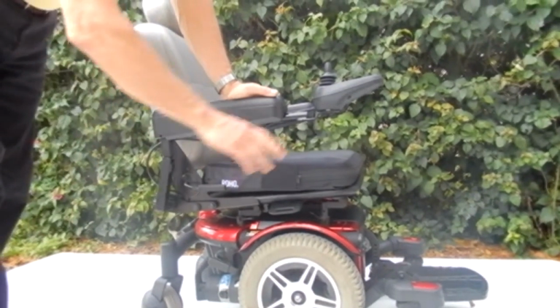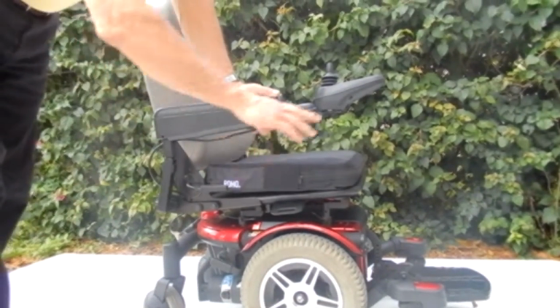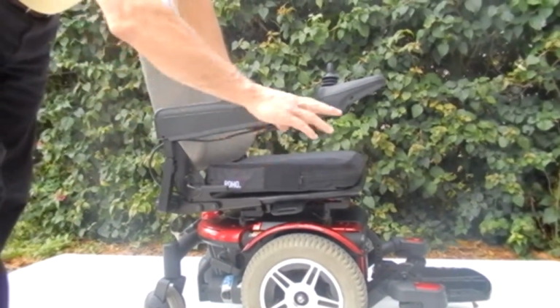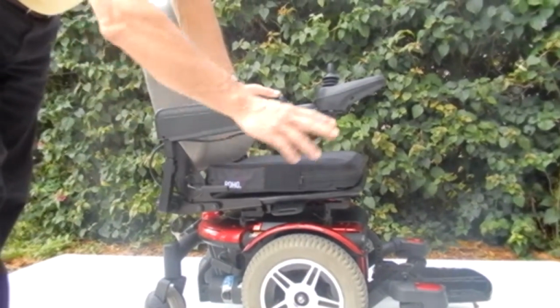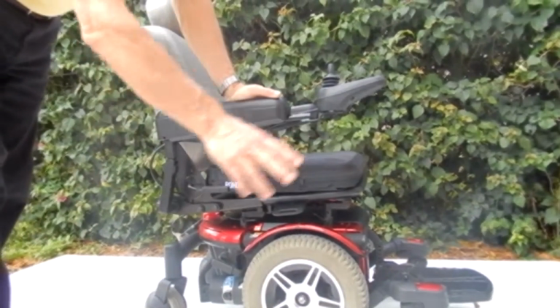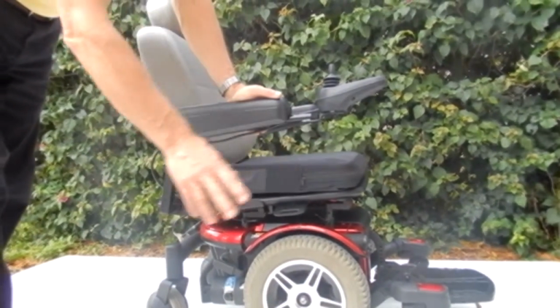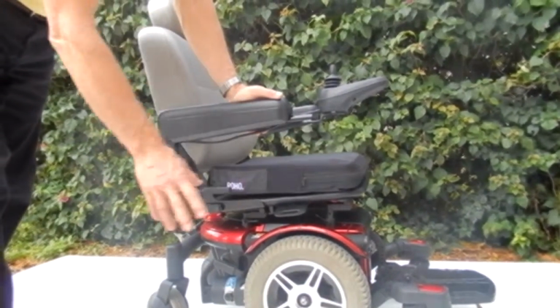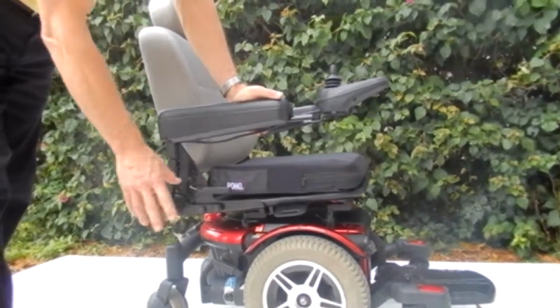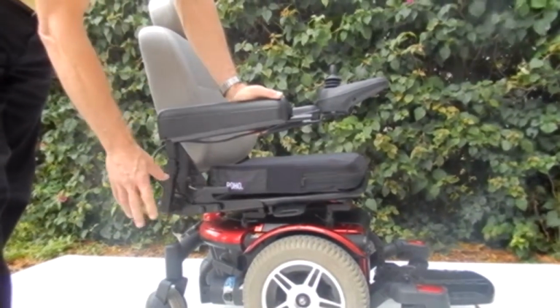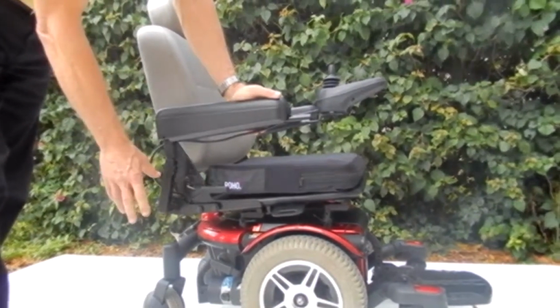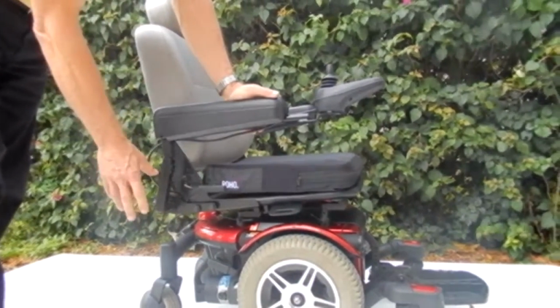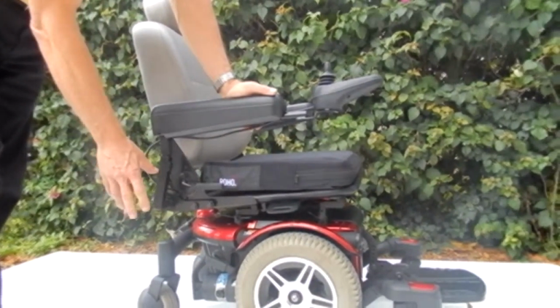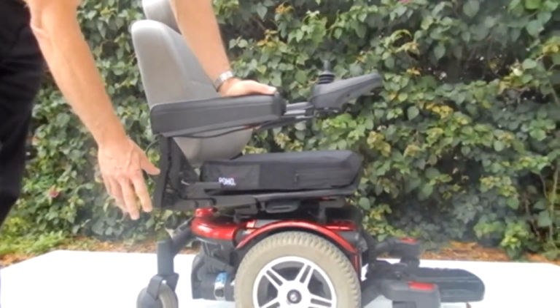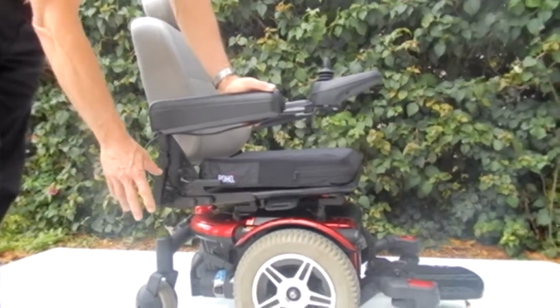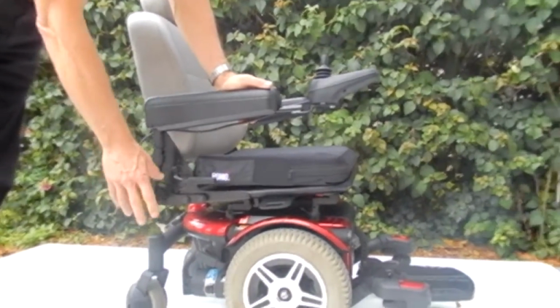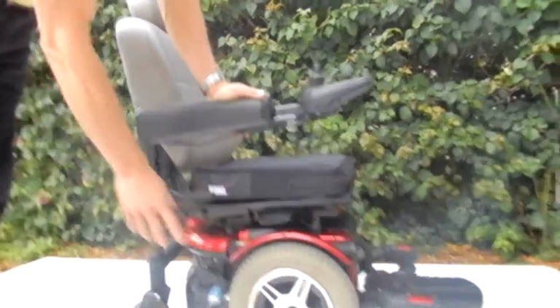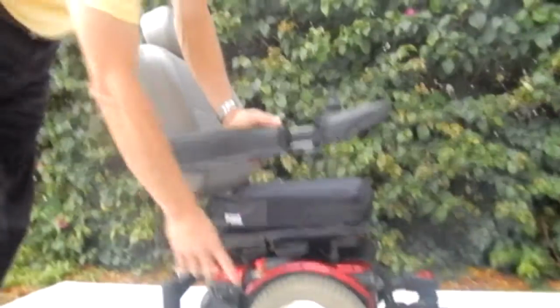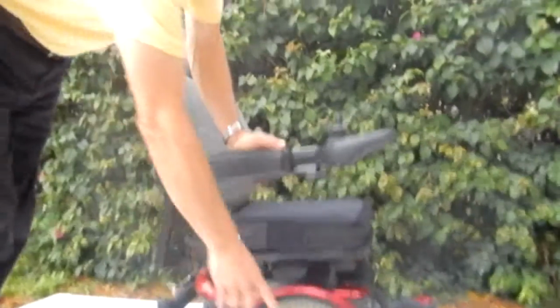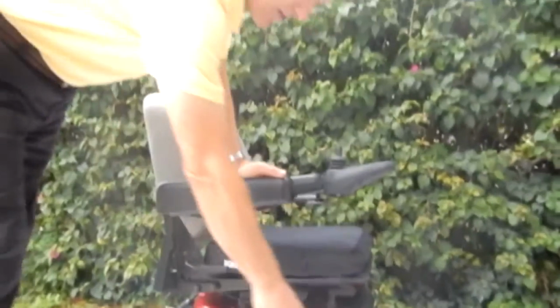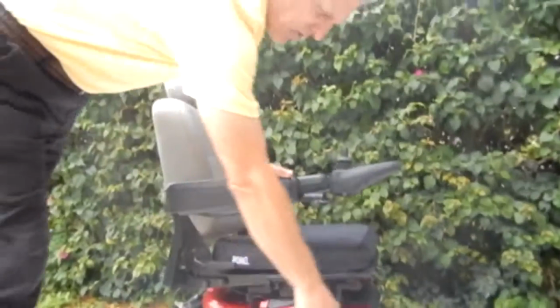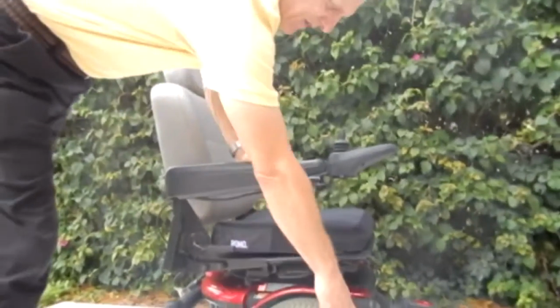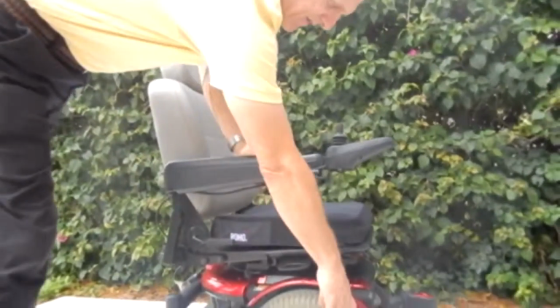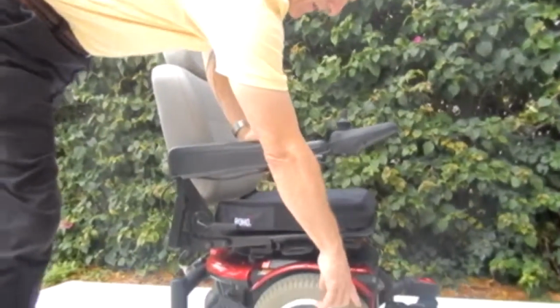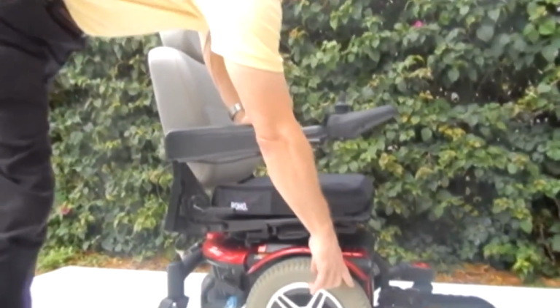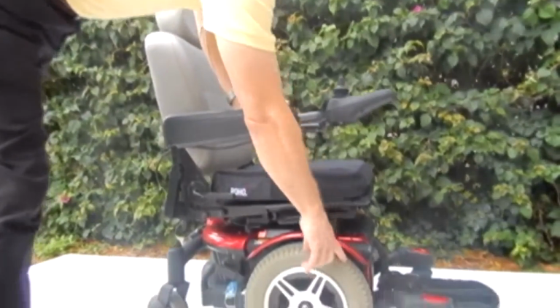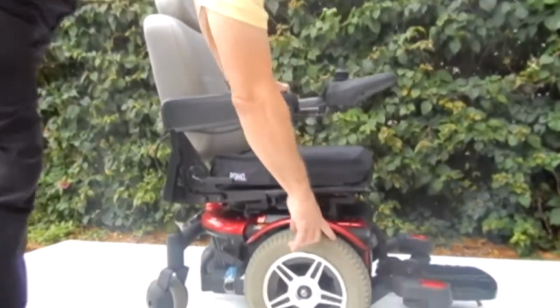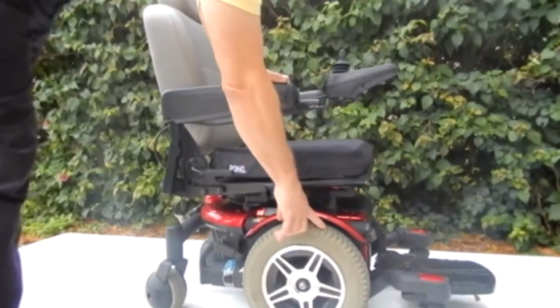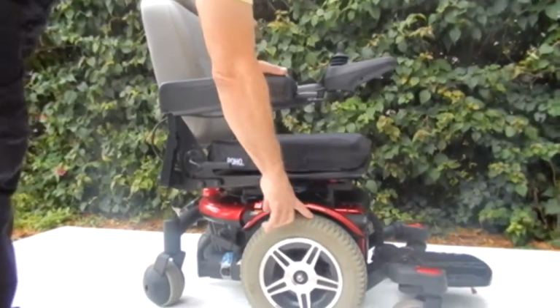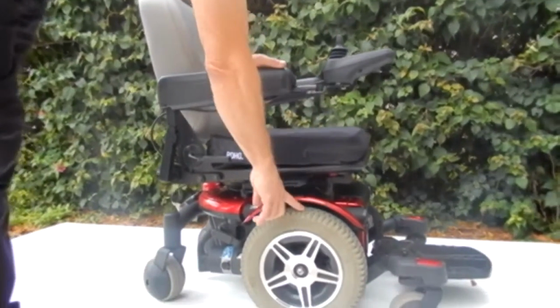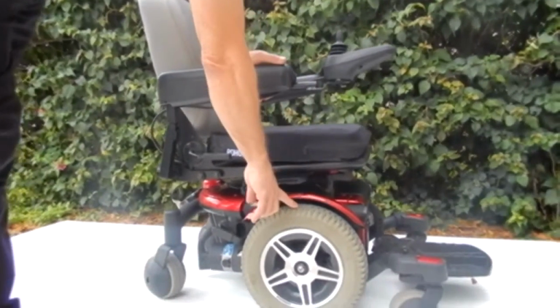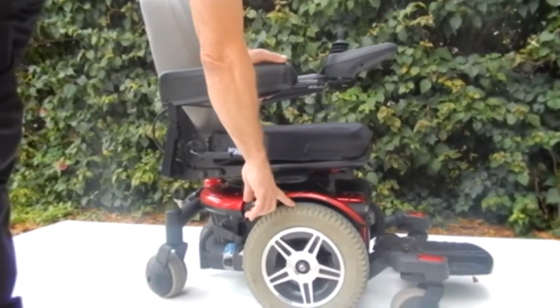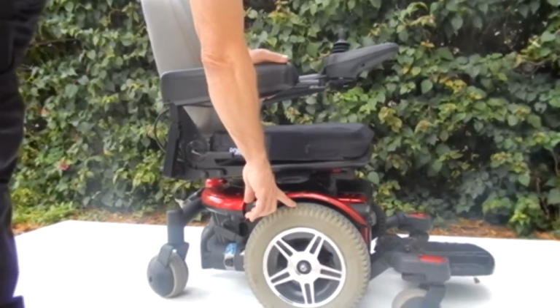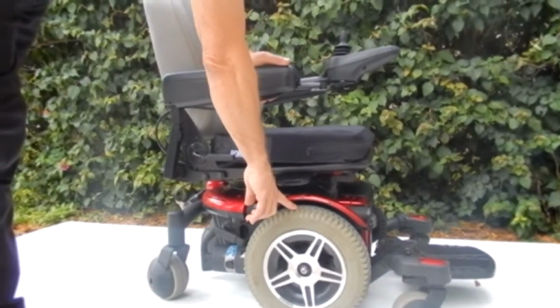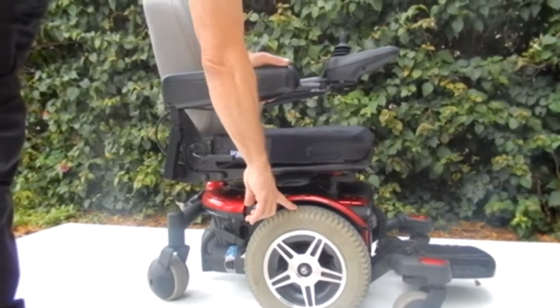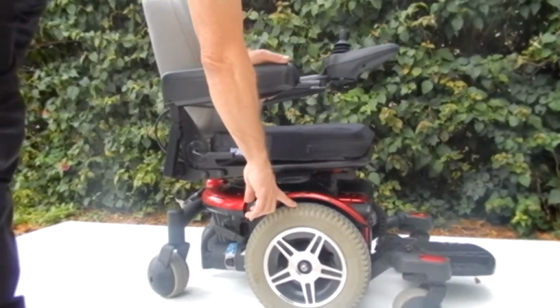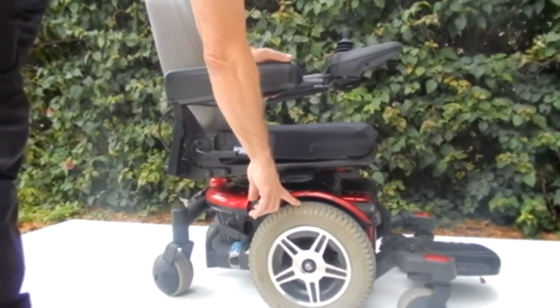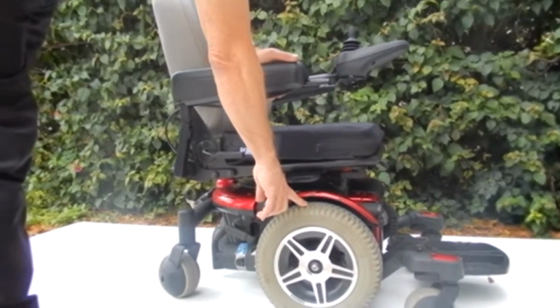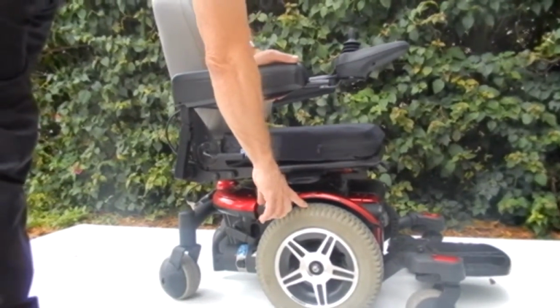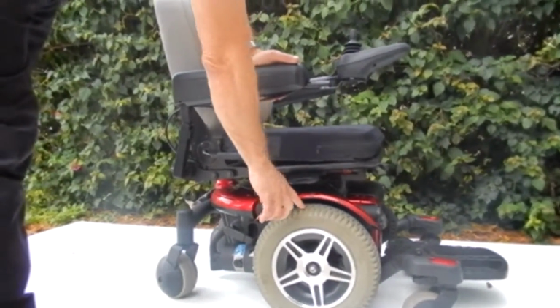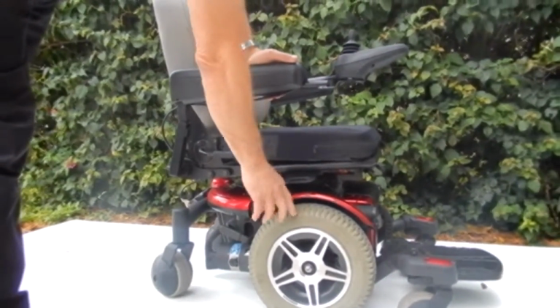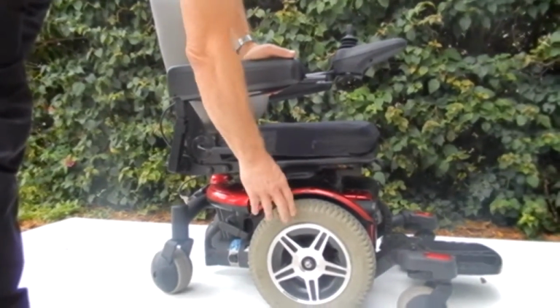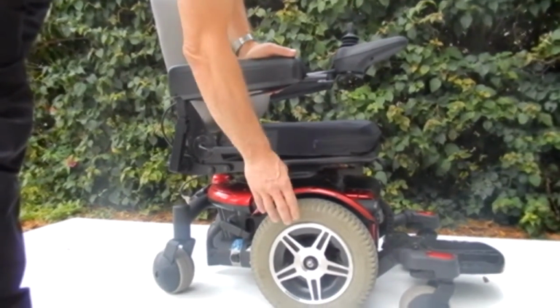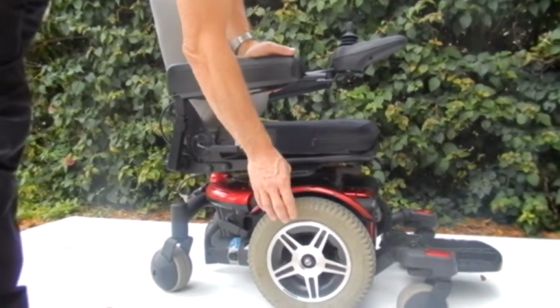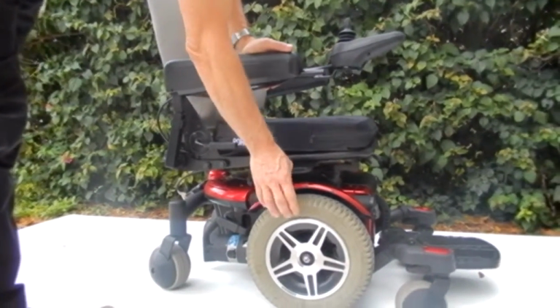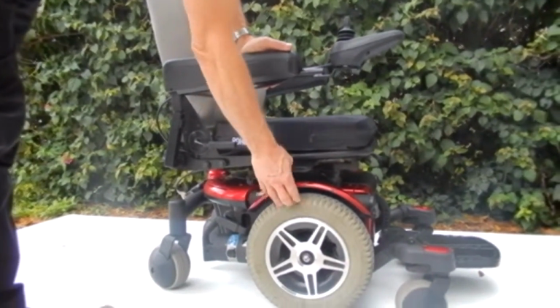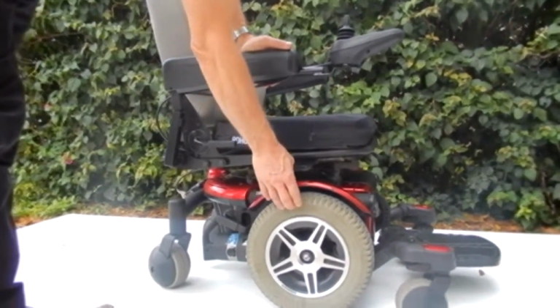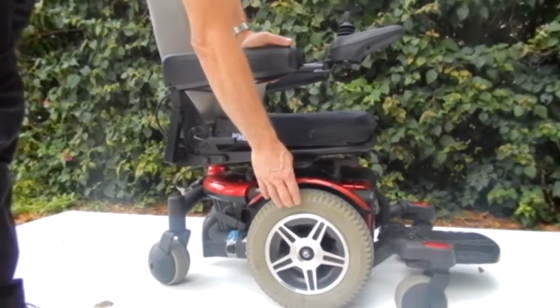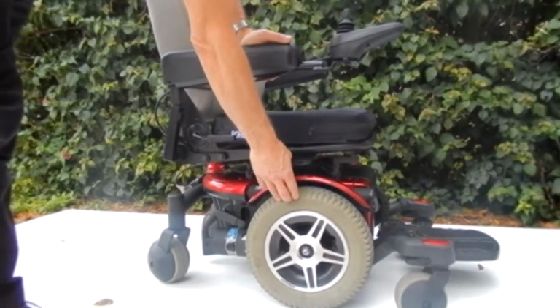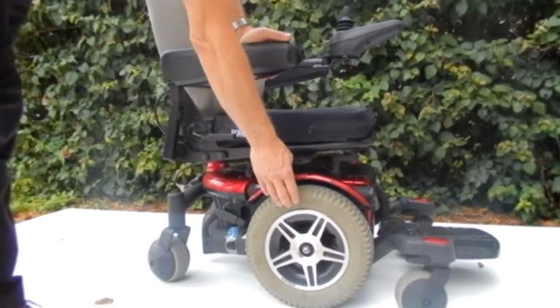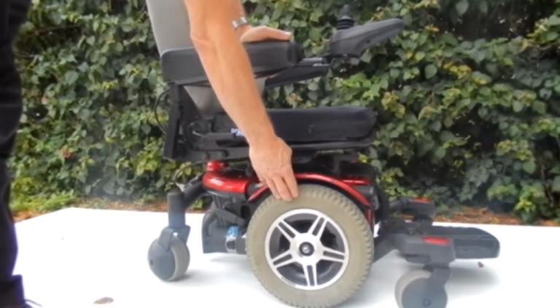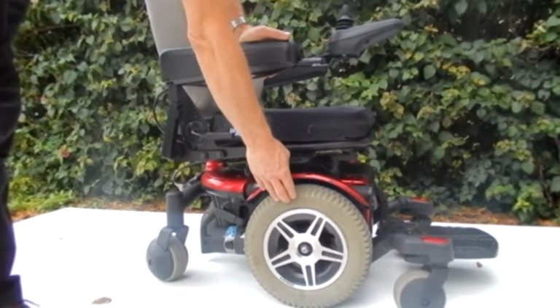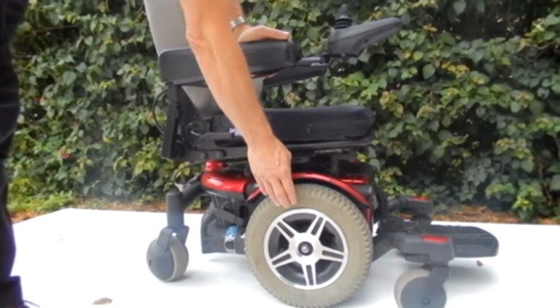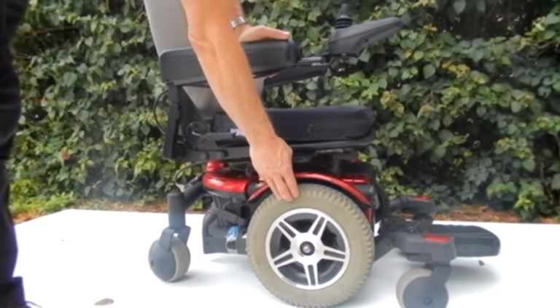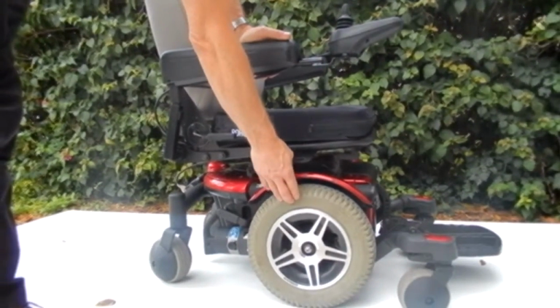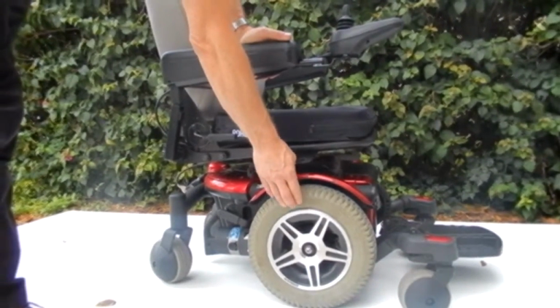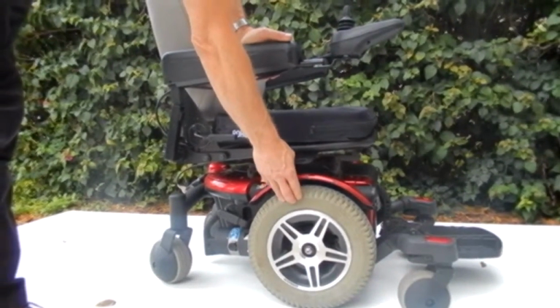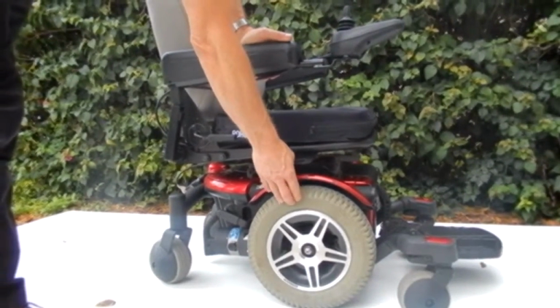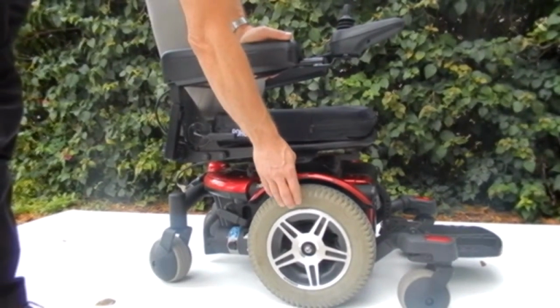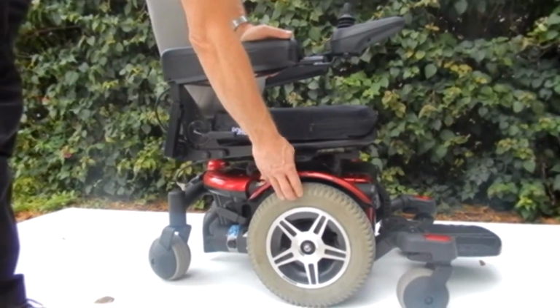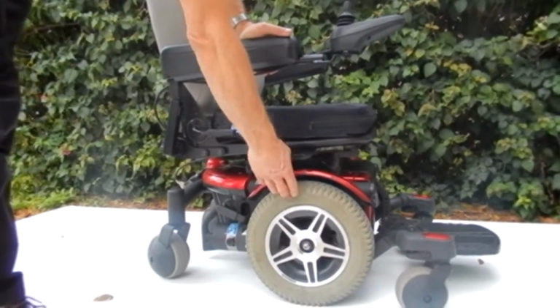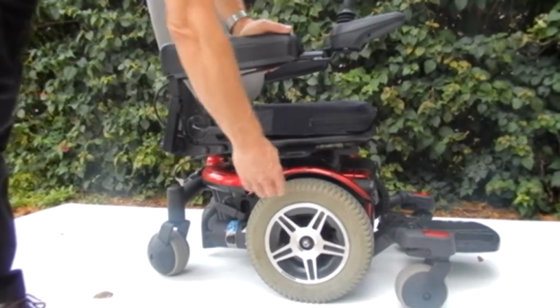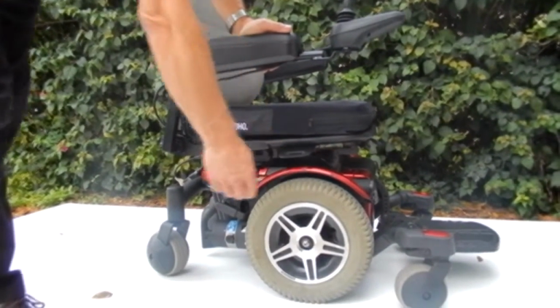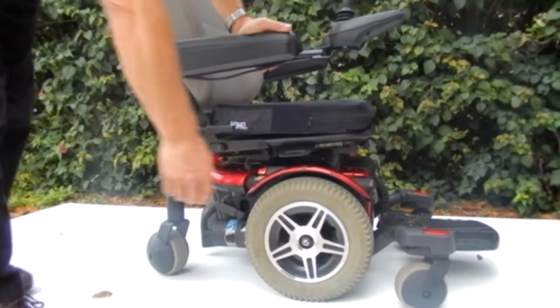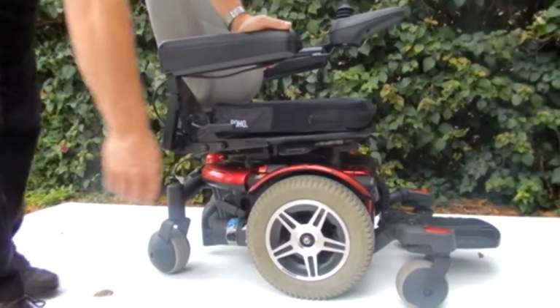Six wheels on the ground. As you can see, the tires are practically brand new. These are solid 14-inch tires.